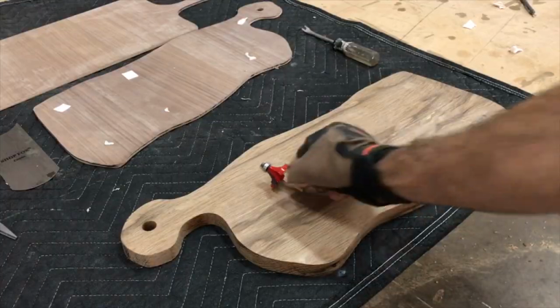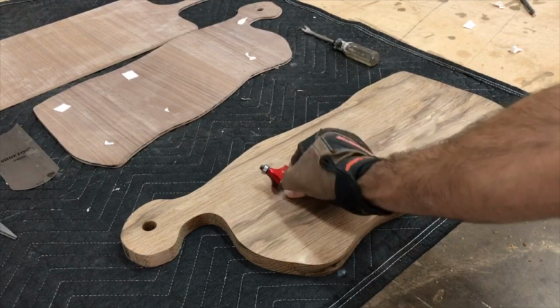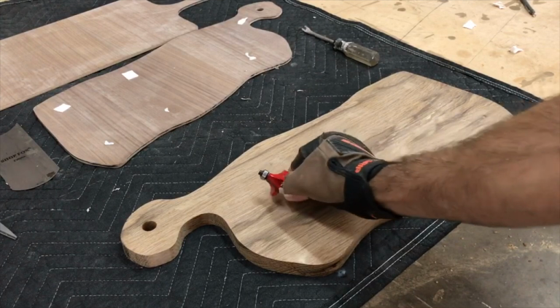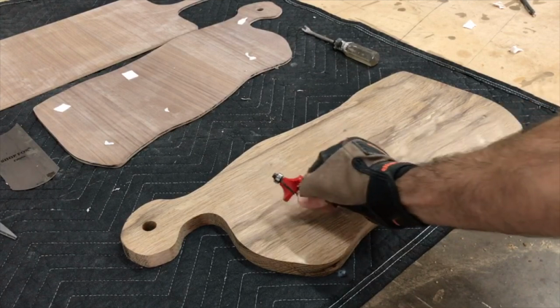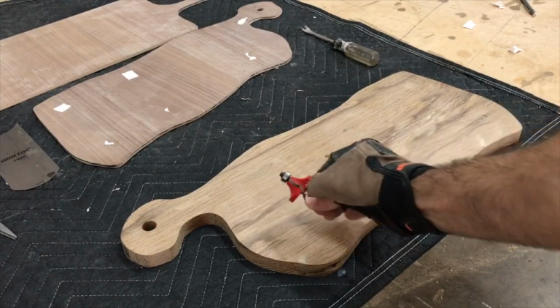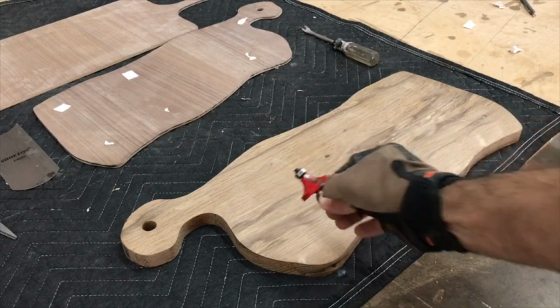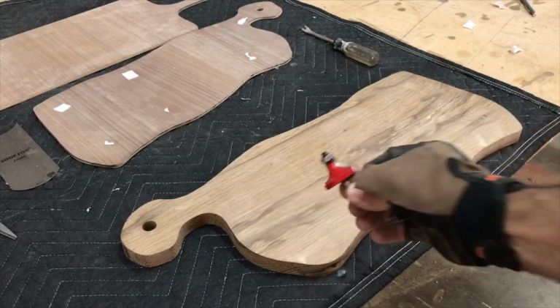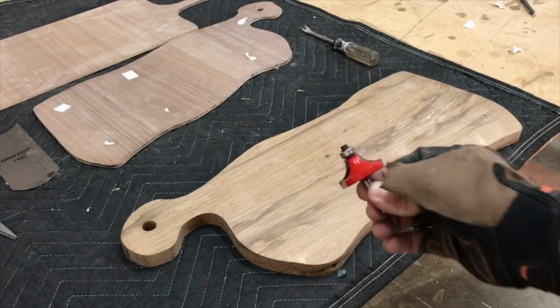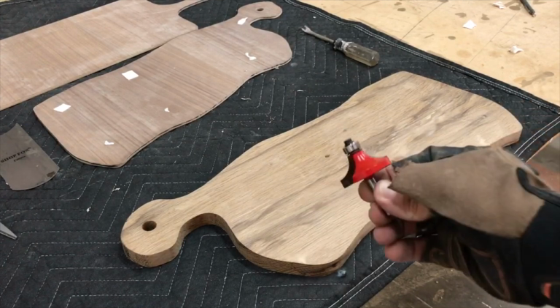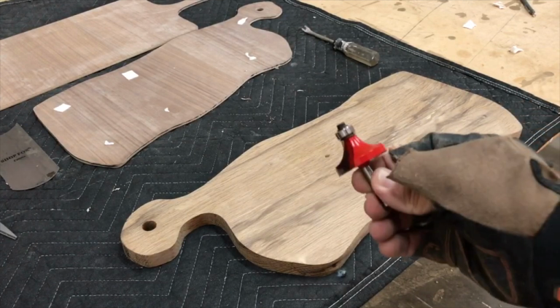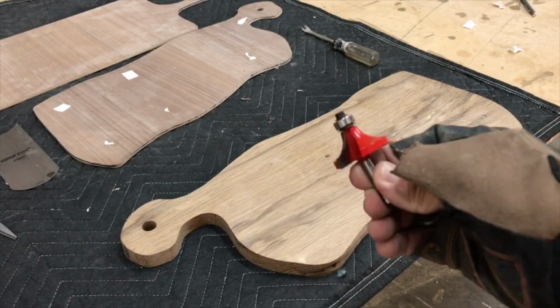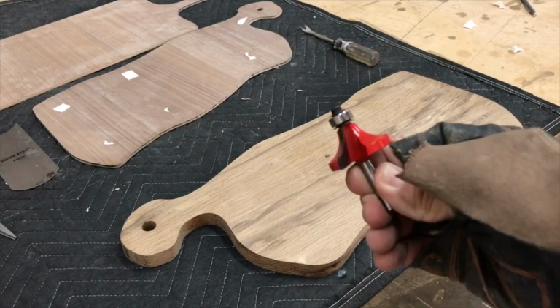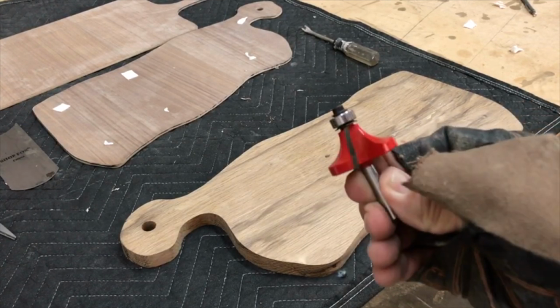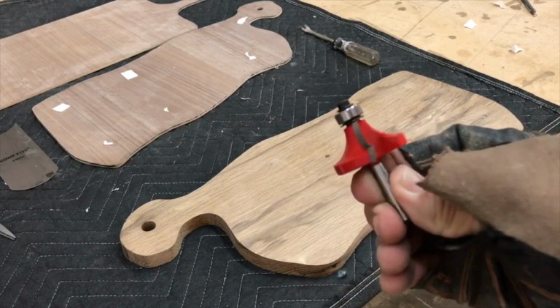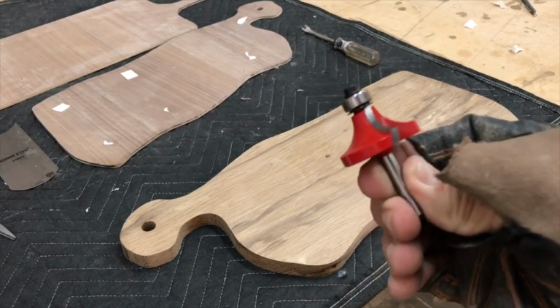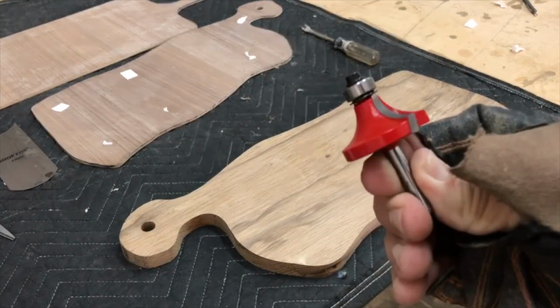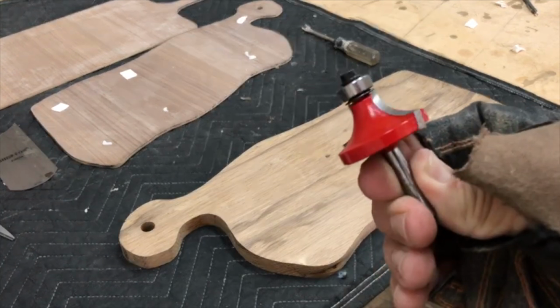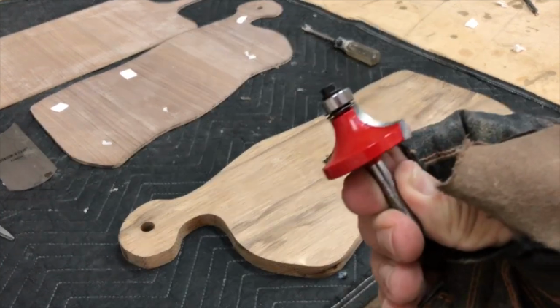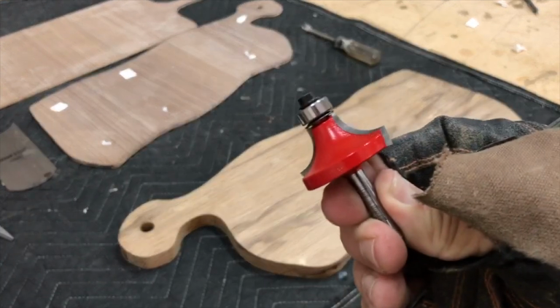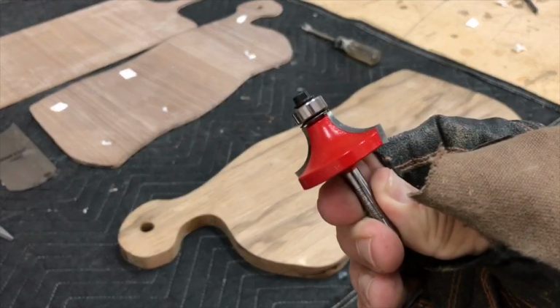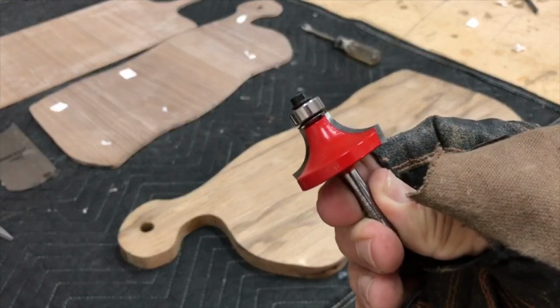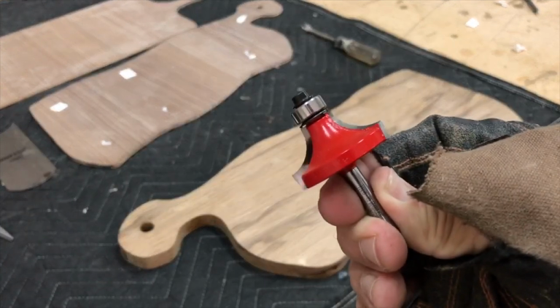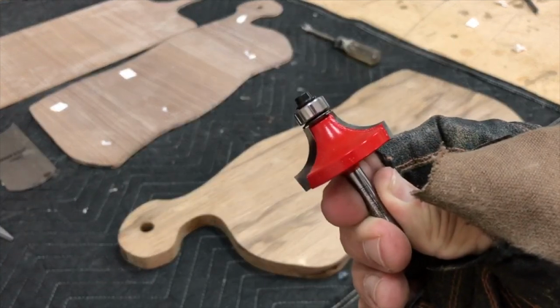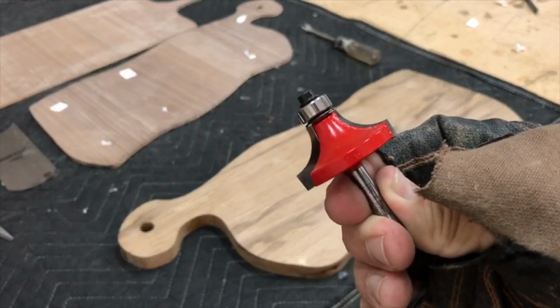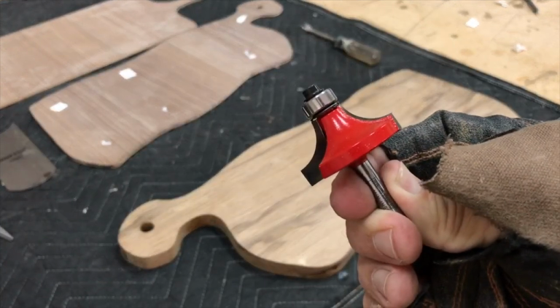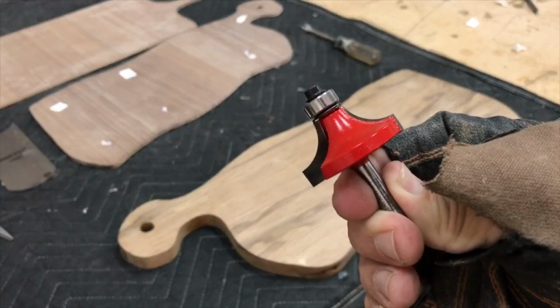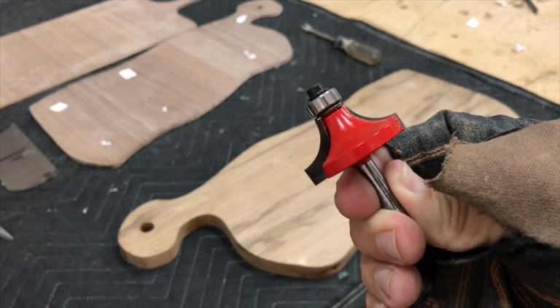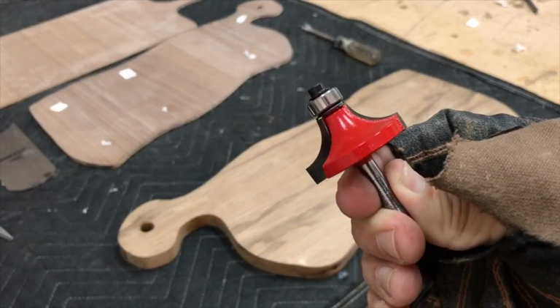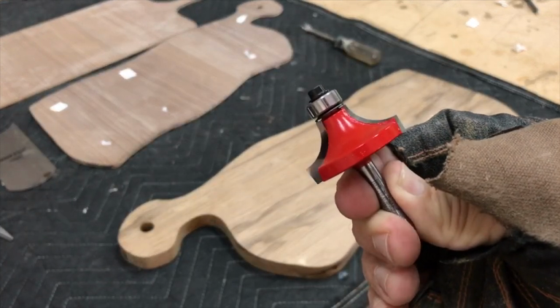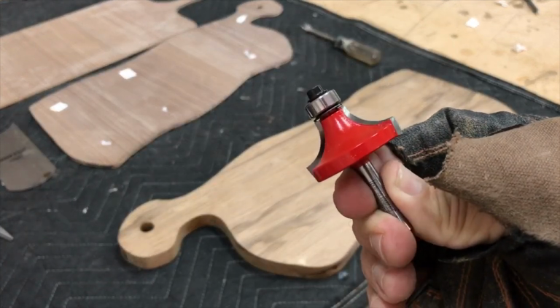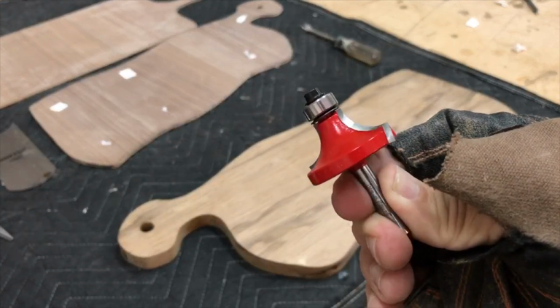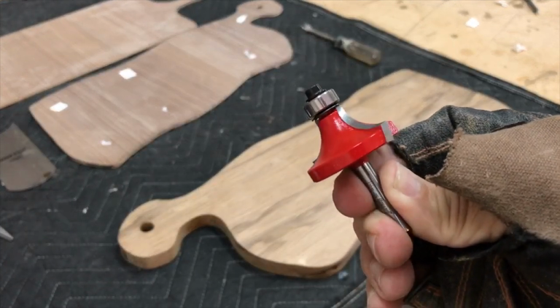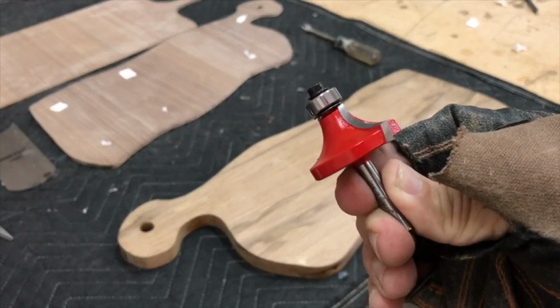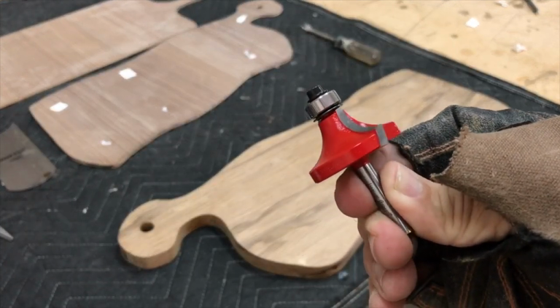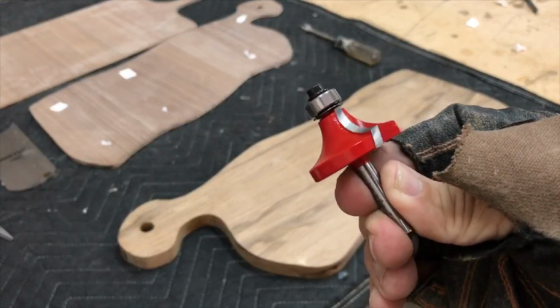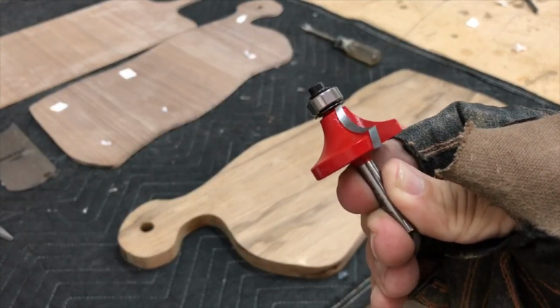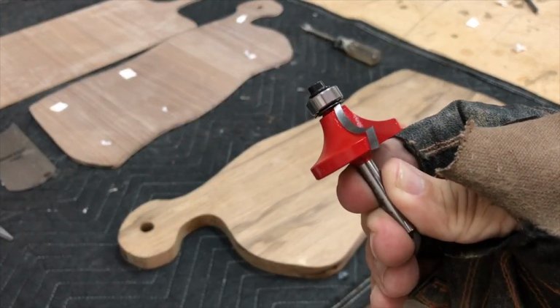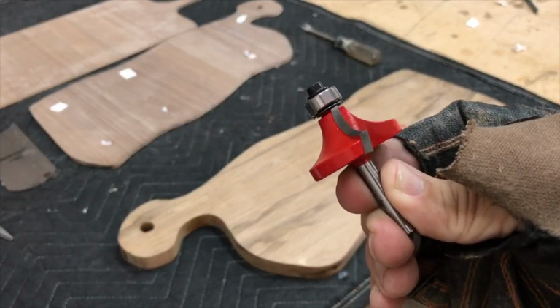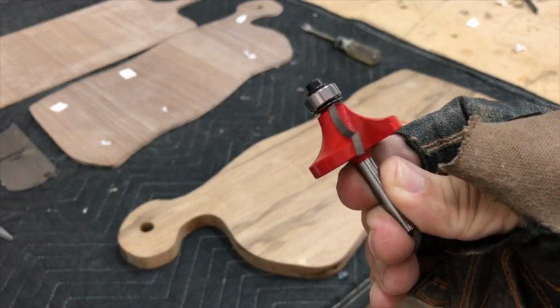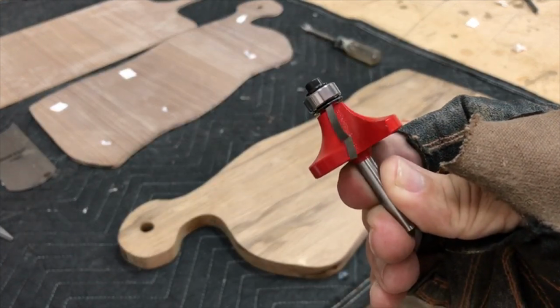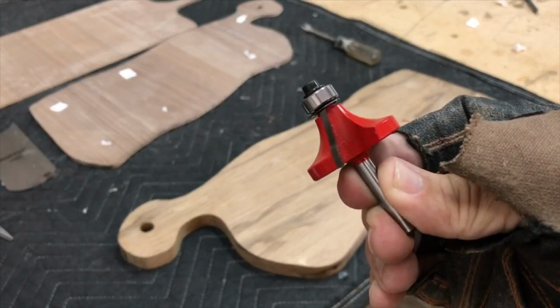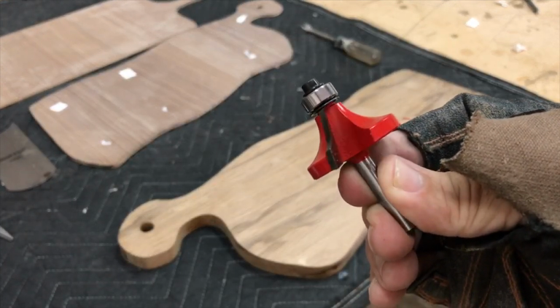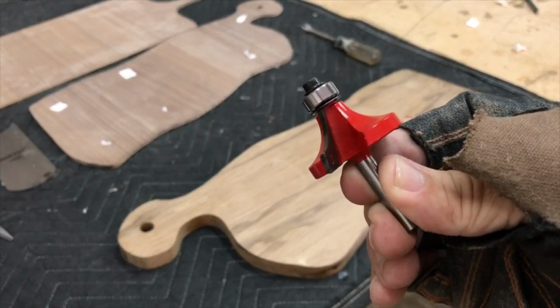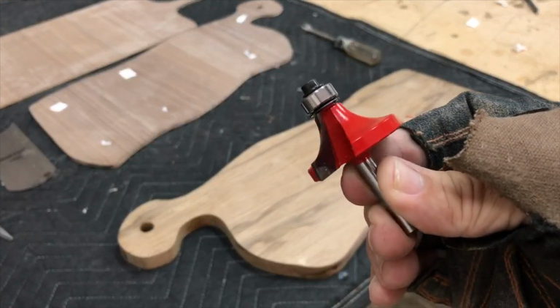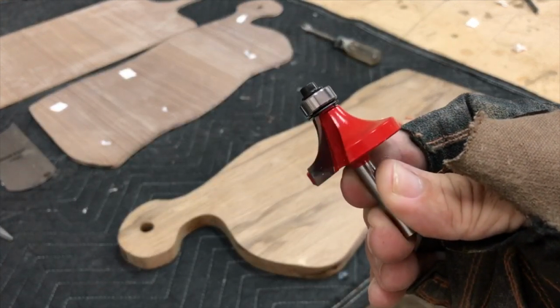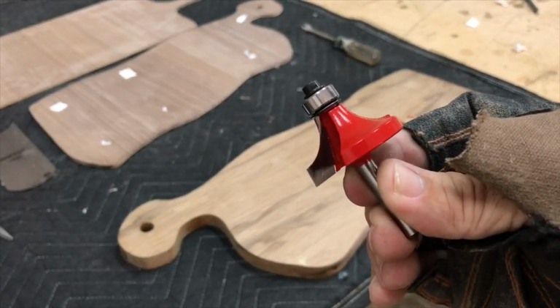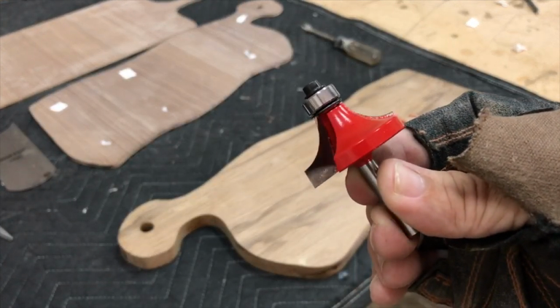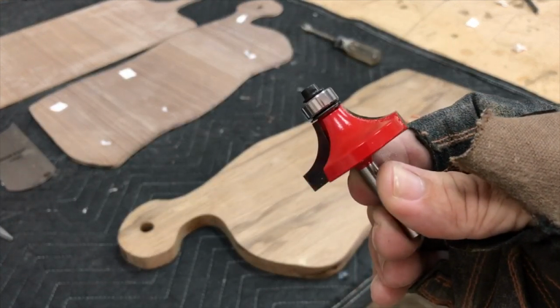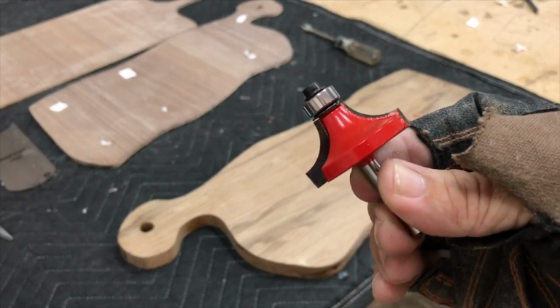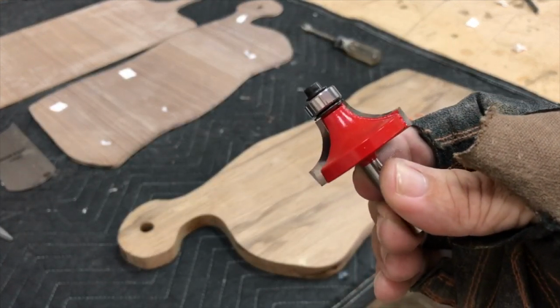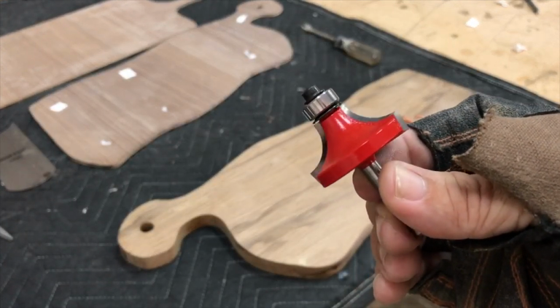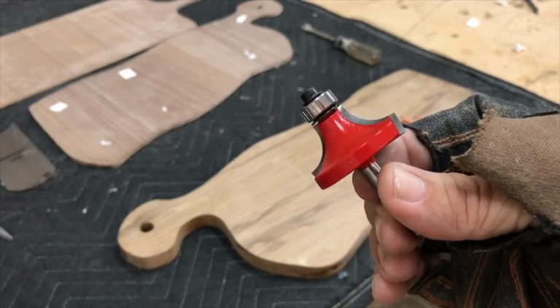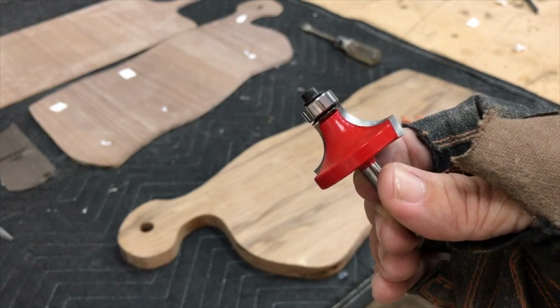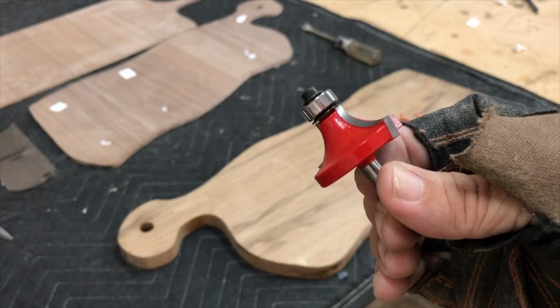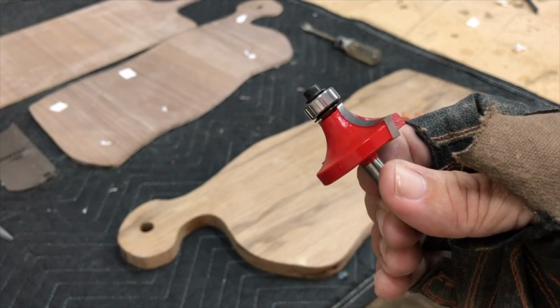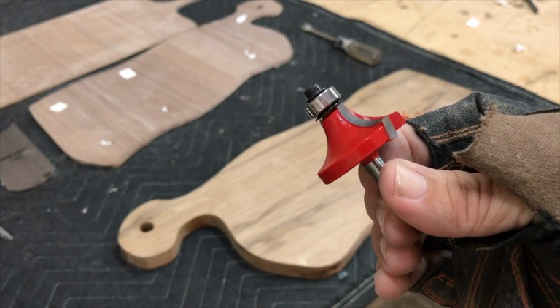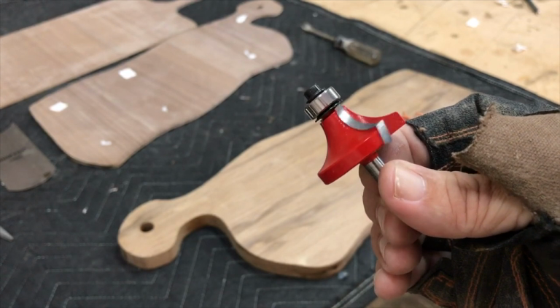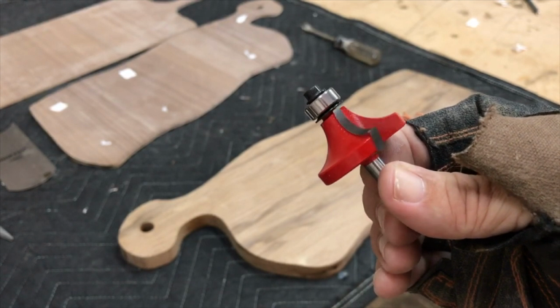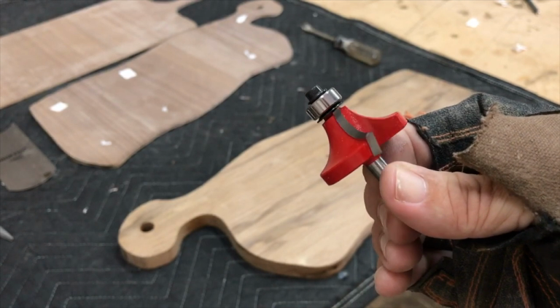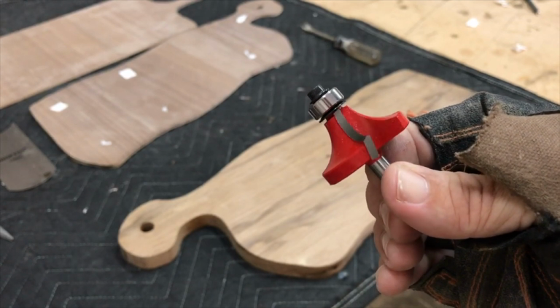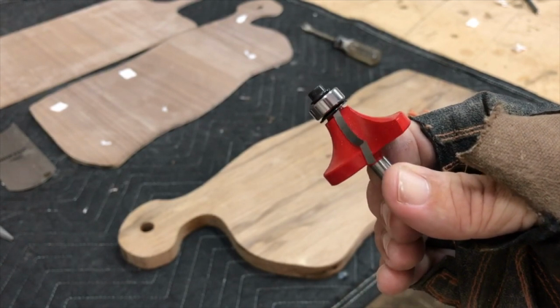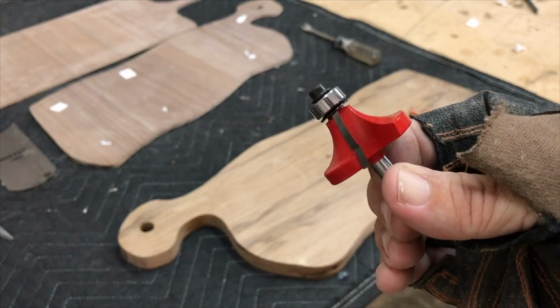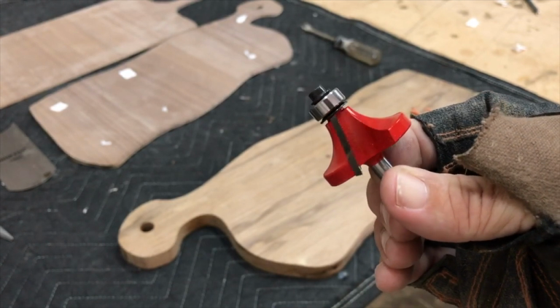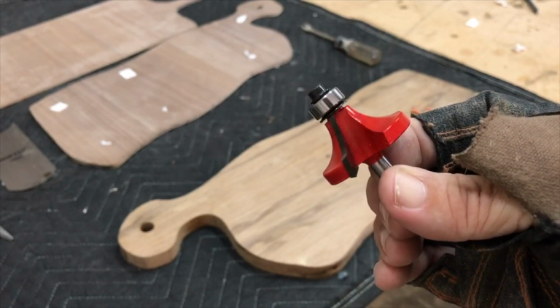I'm about to put a nice edge on the cutting board, and I'm using my one-inch roundover bit. It adds a nice subtle touch.